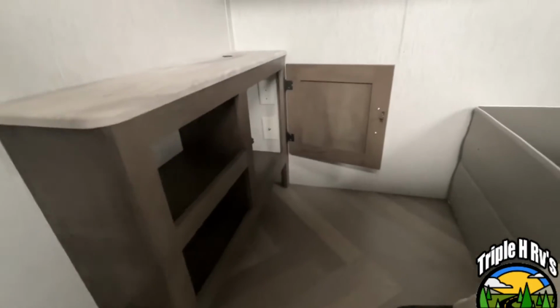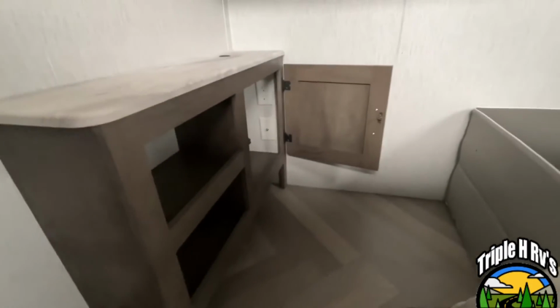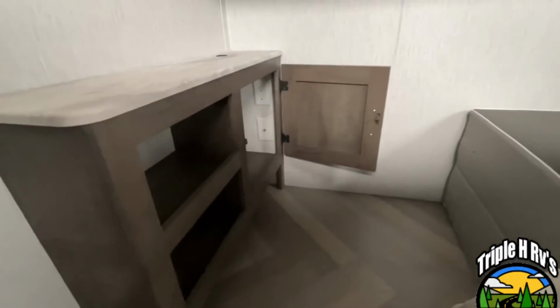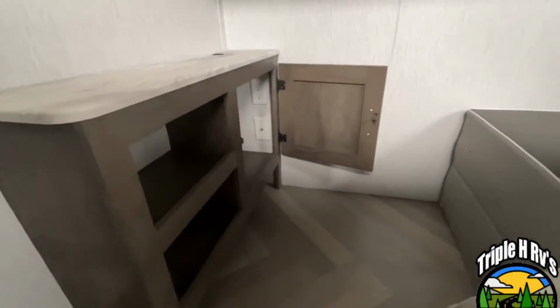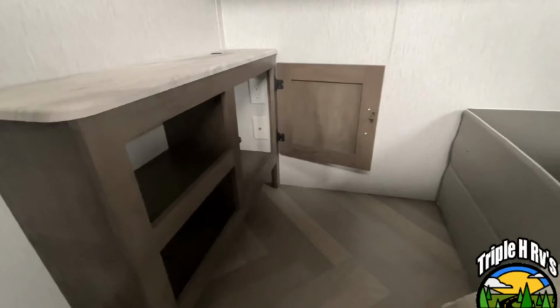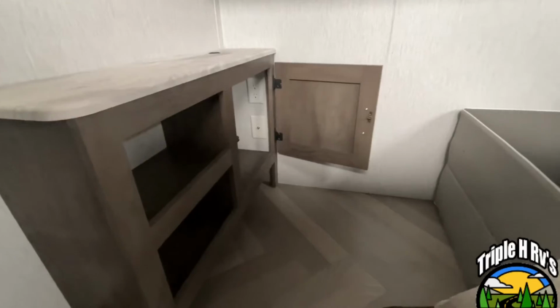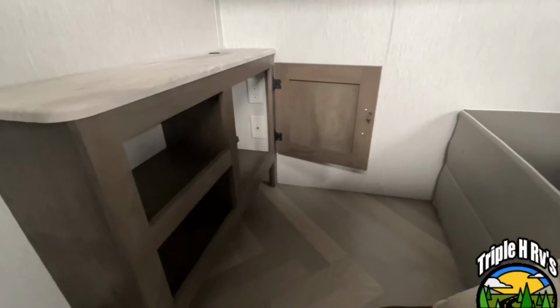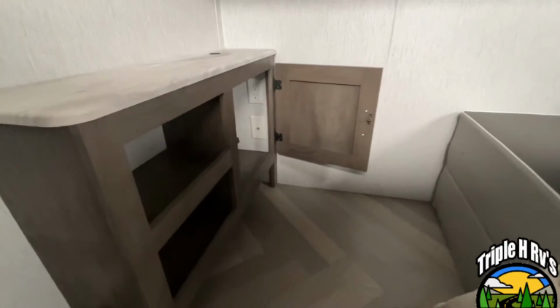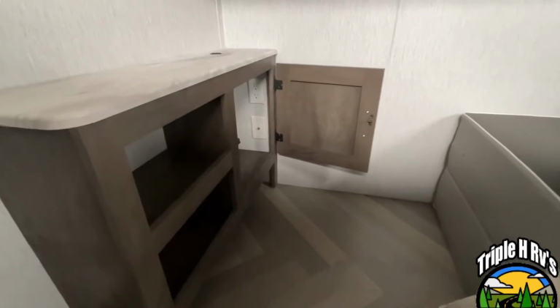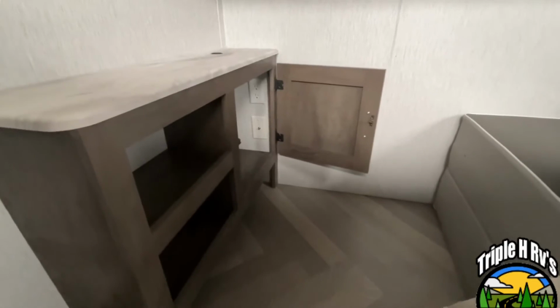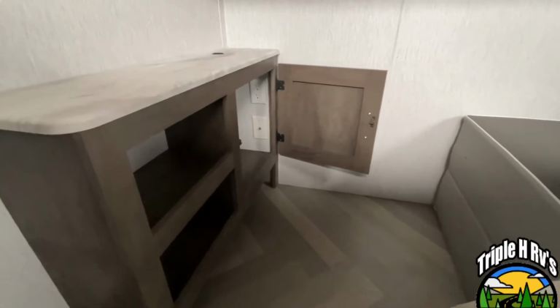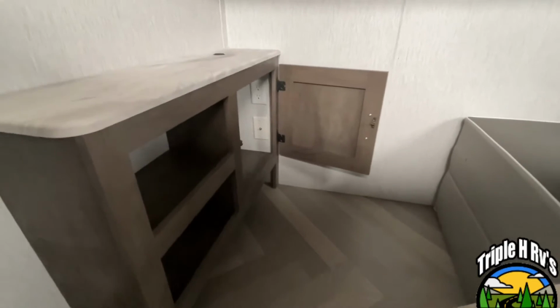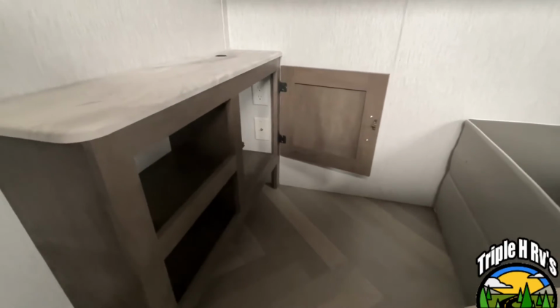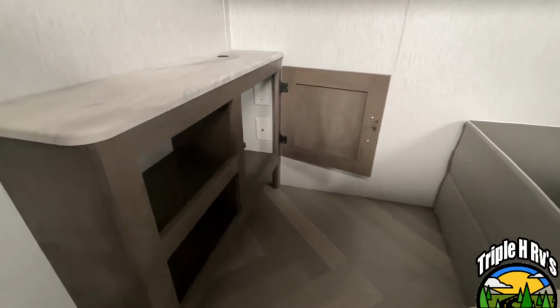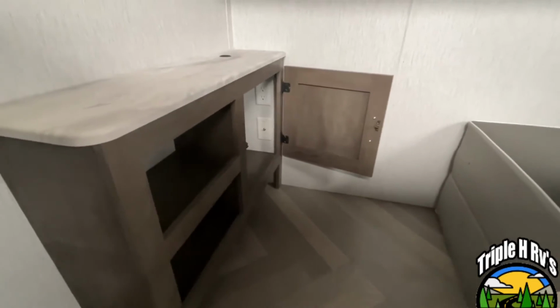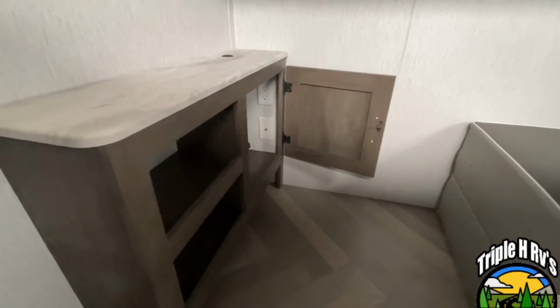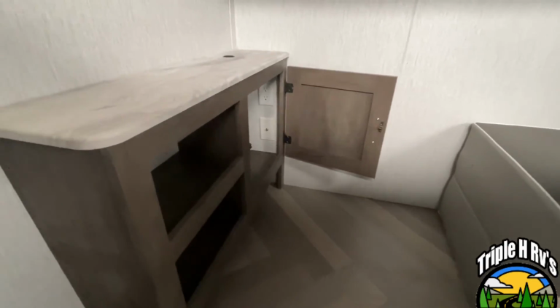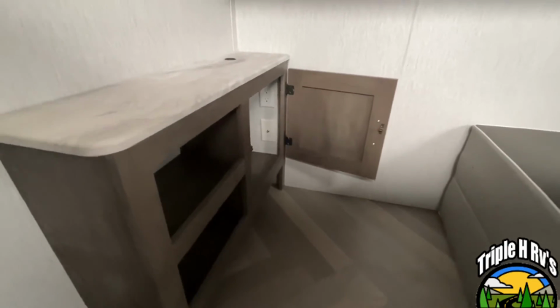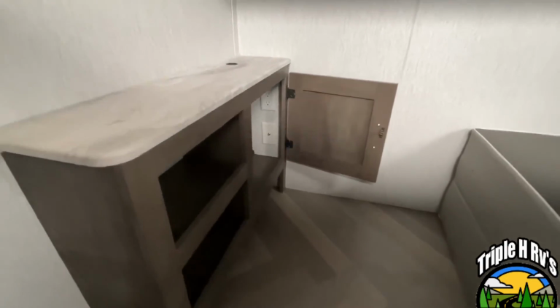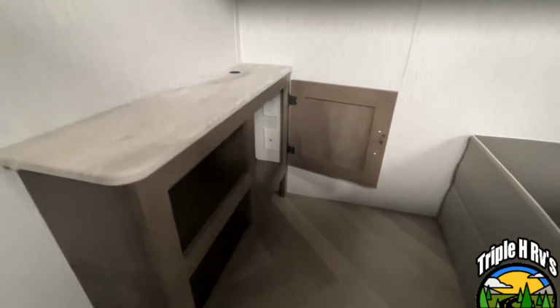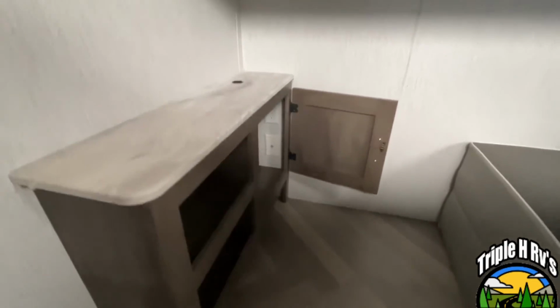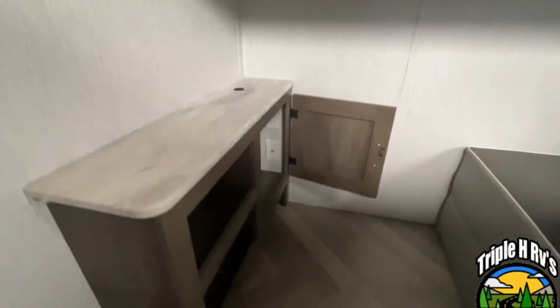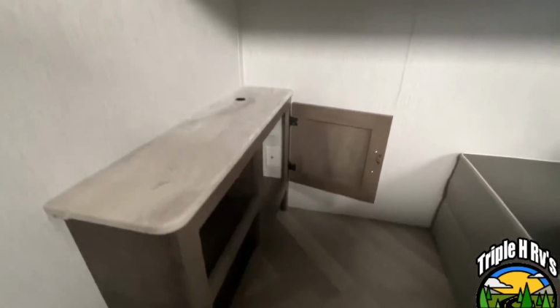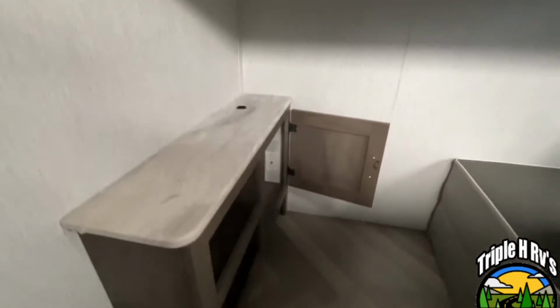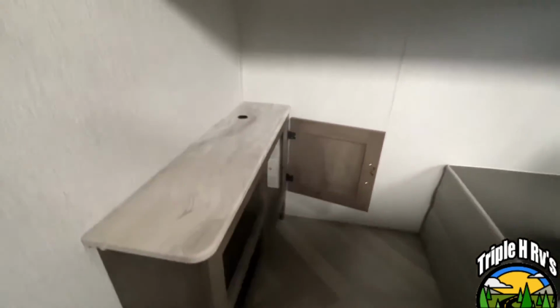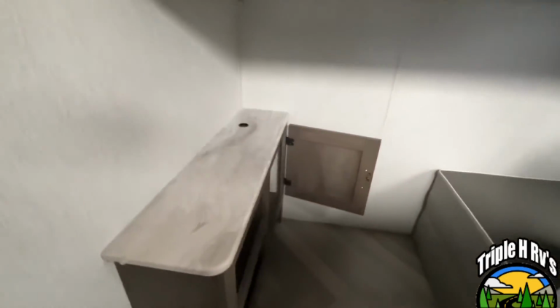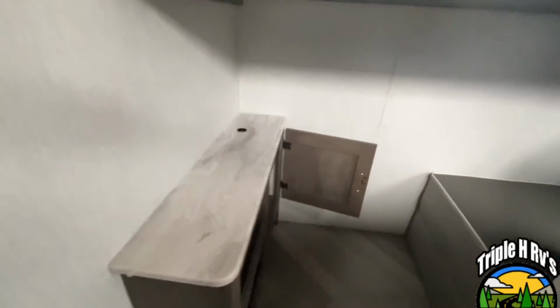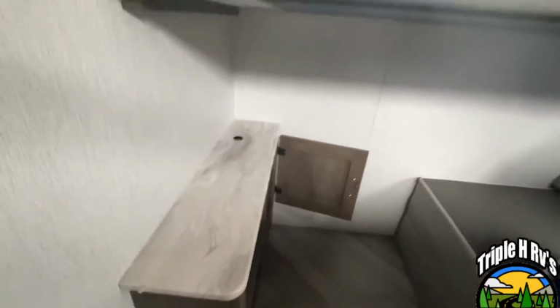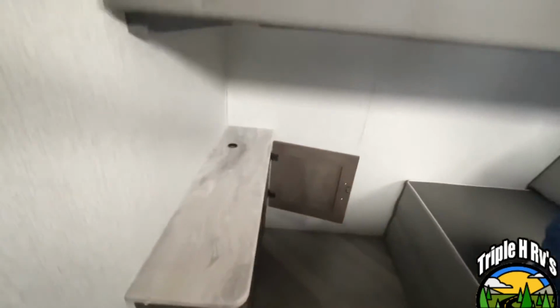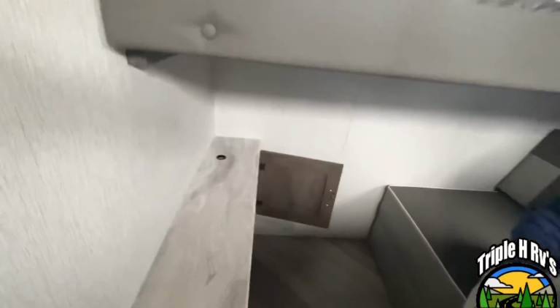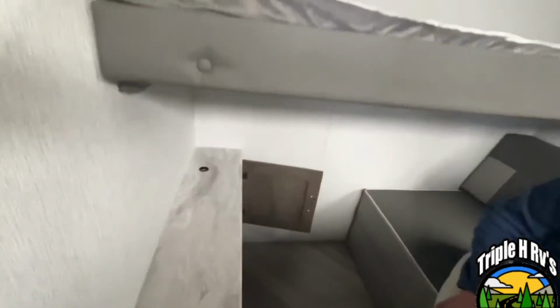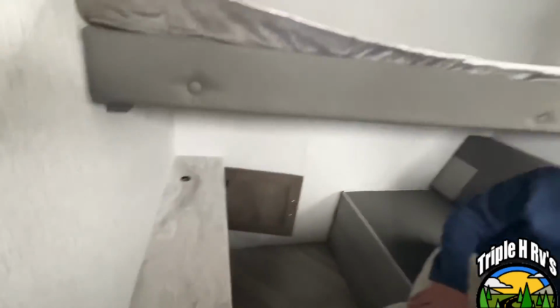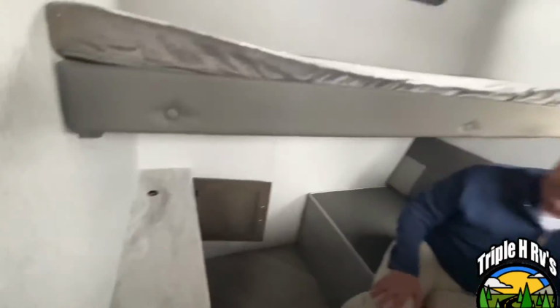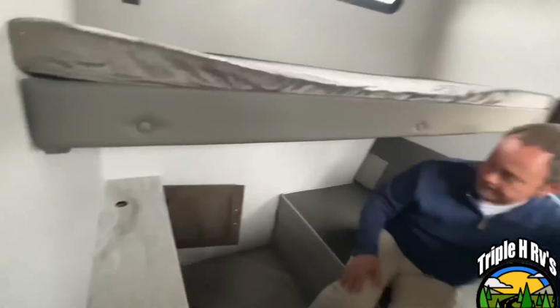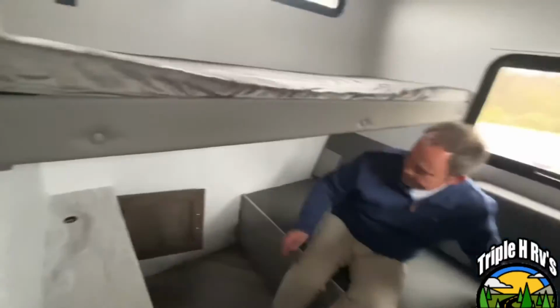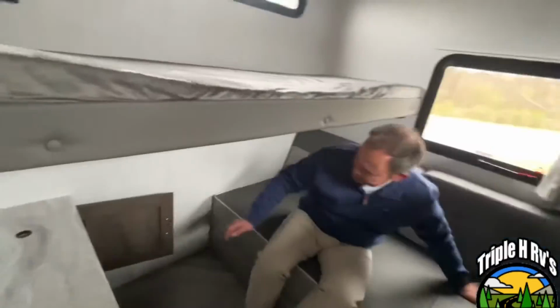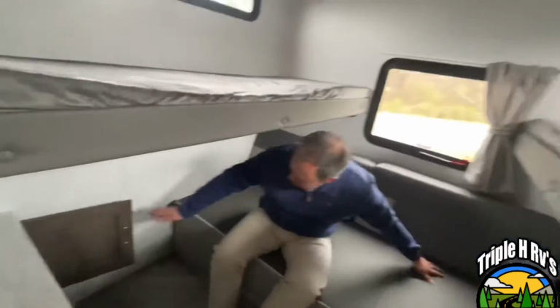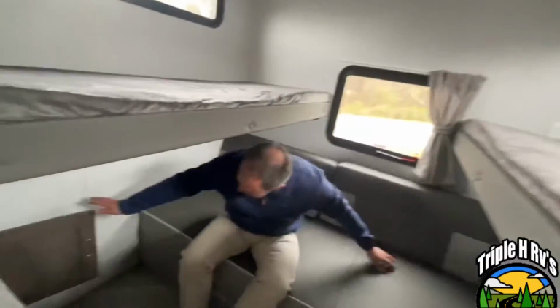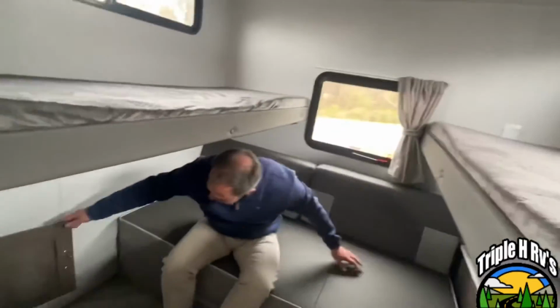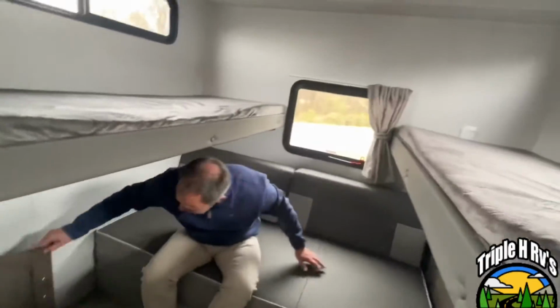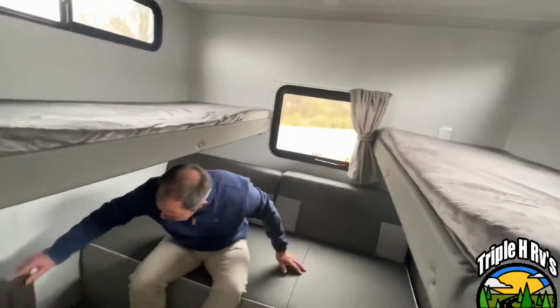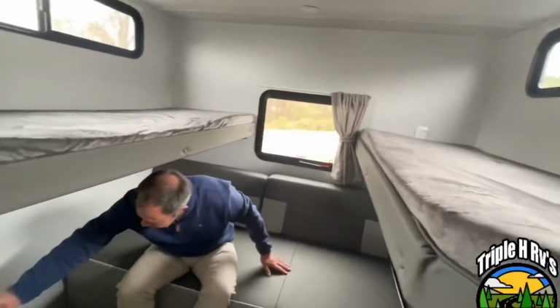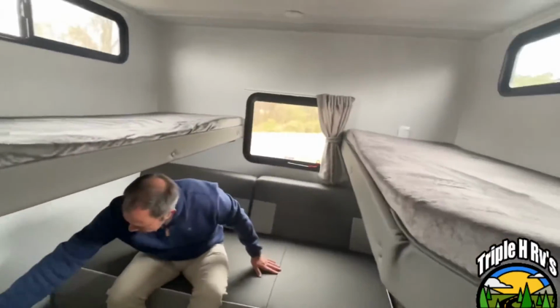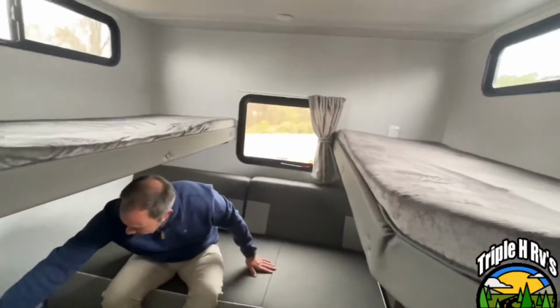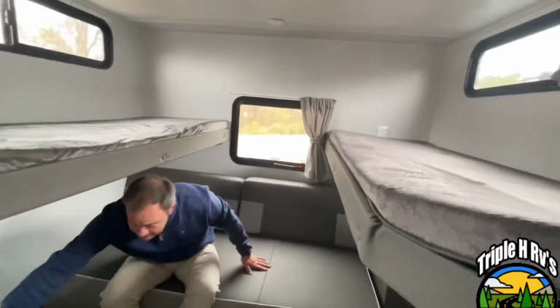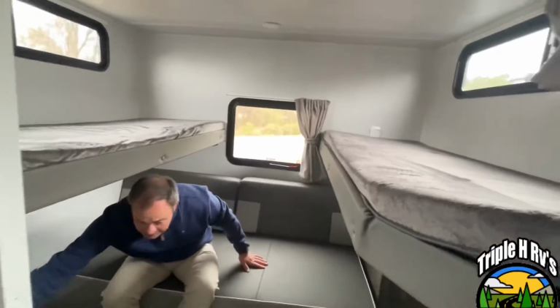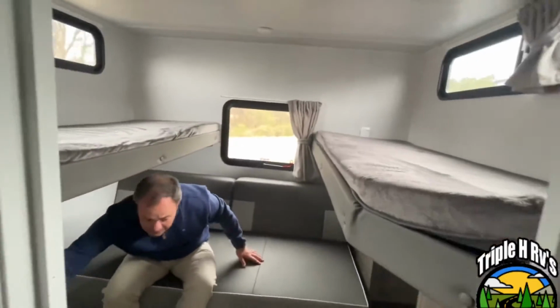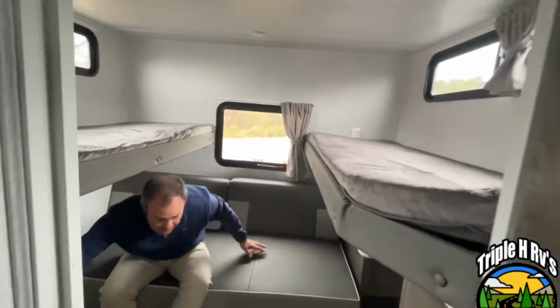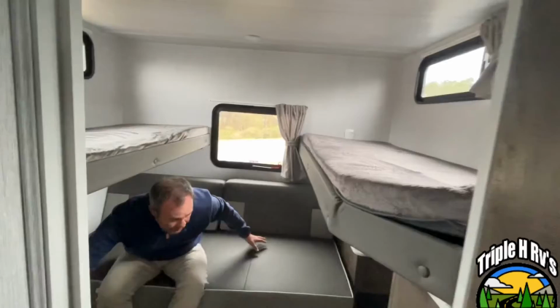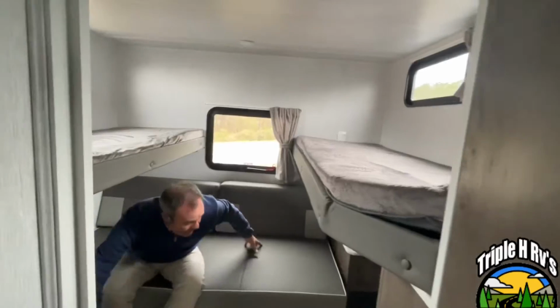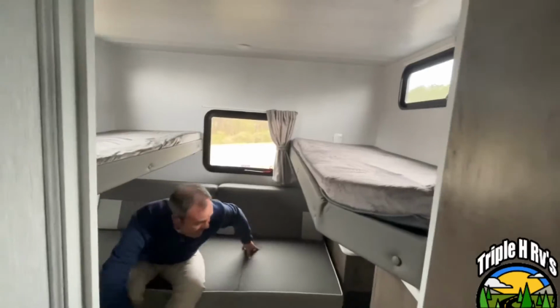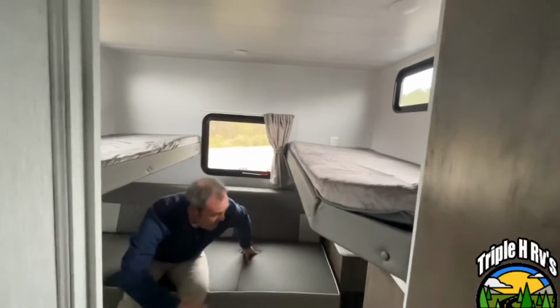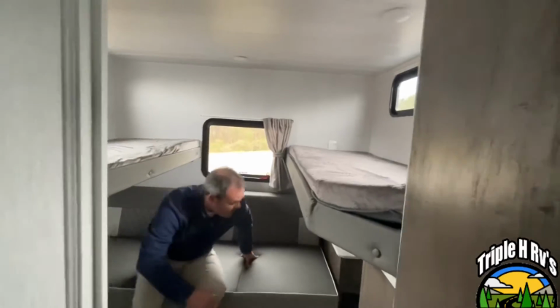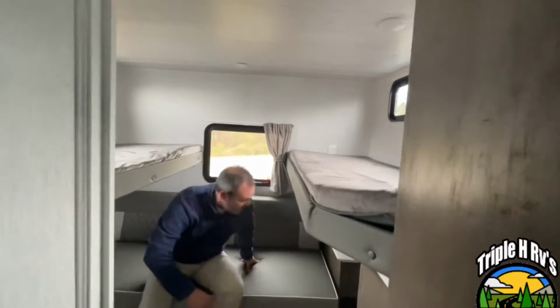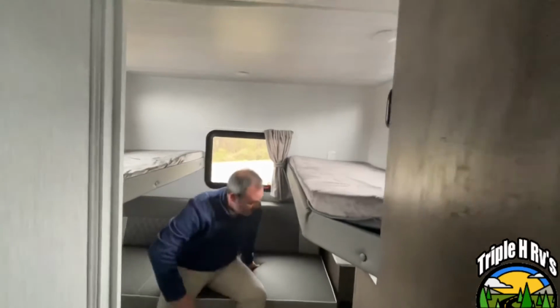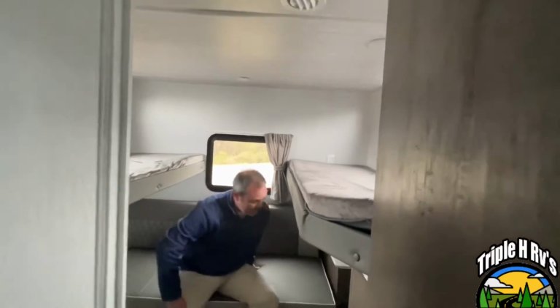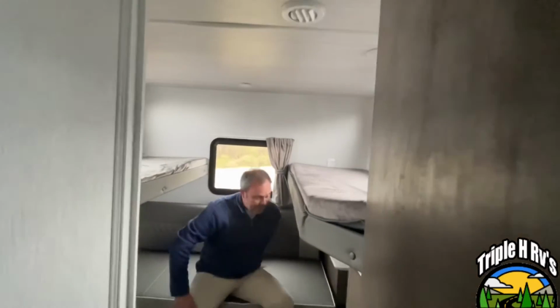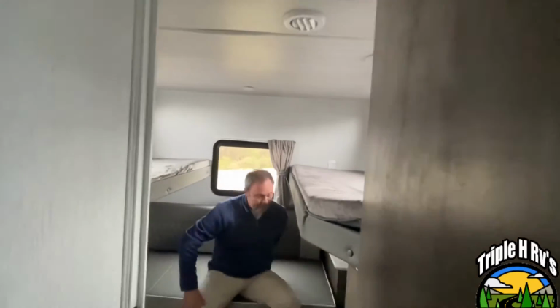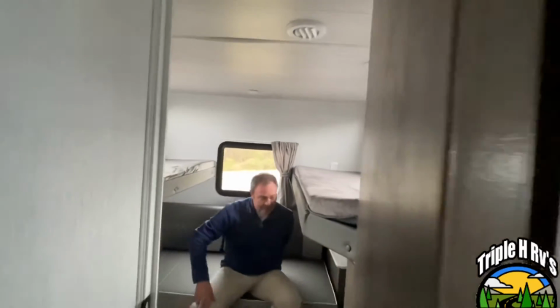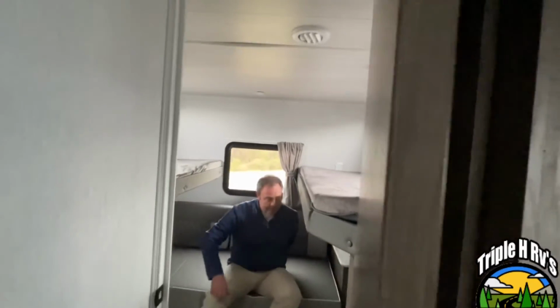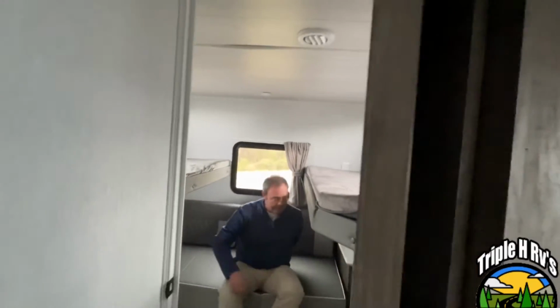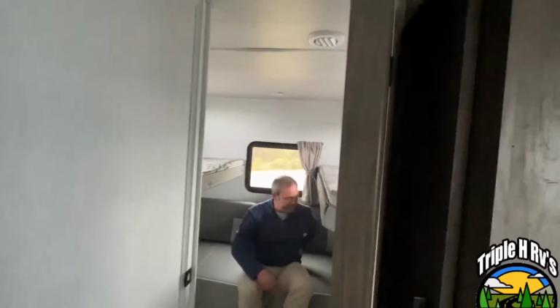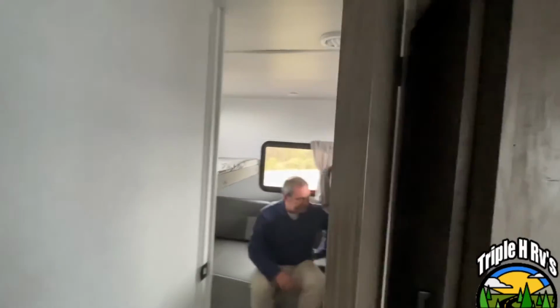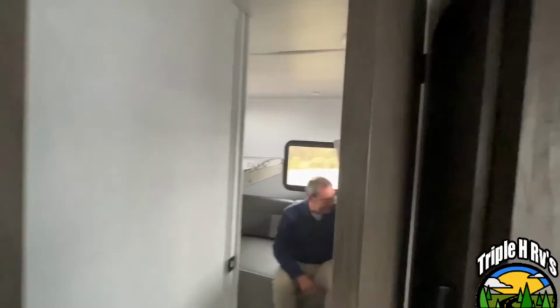Your TV connections are in there. So this is a great bunk room — great if you're traveling with kids or extra family members.